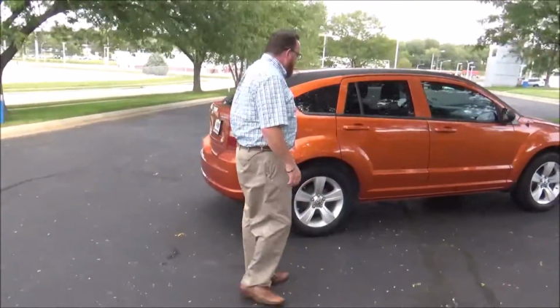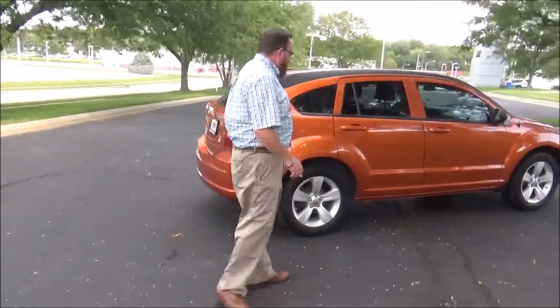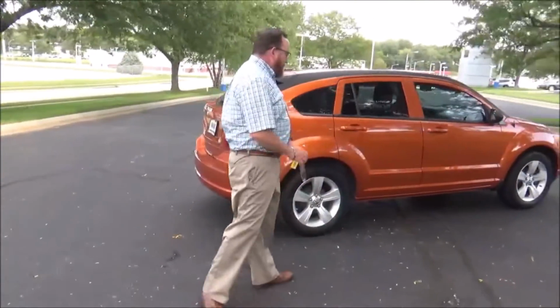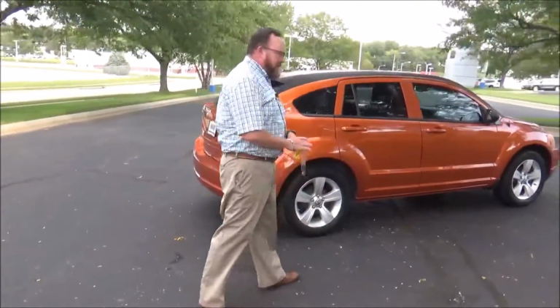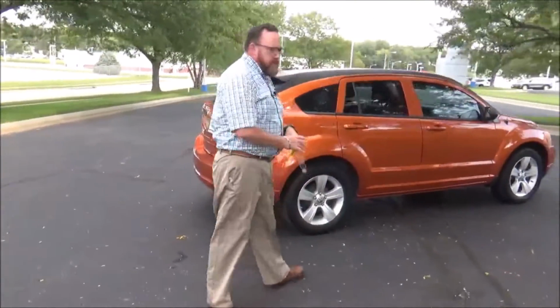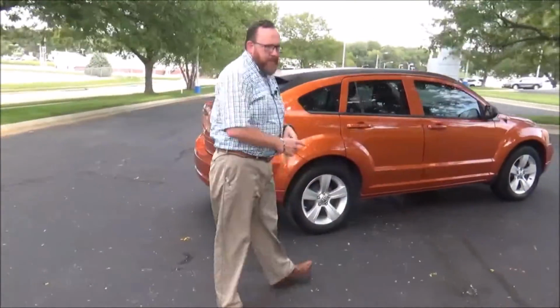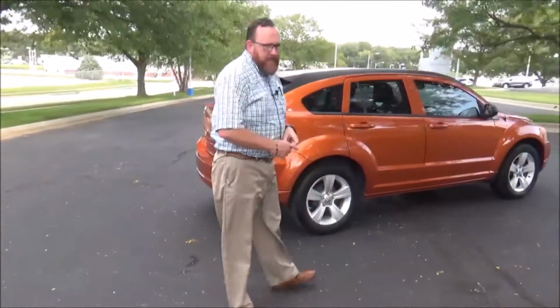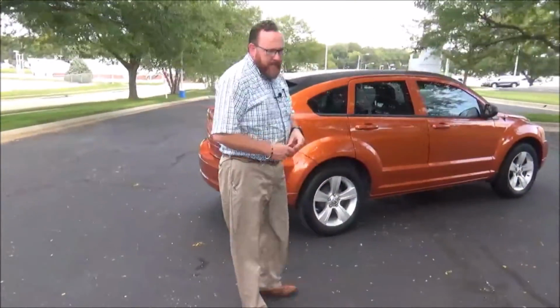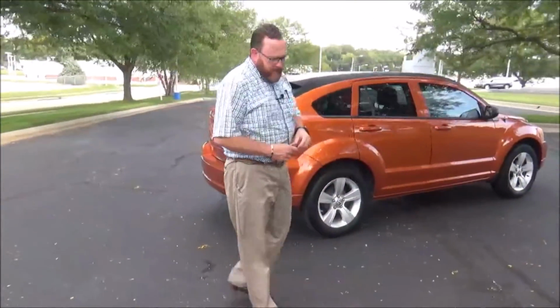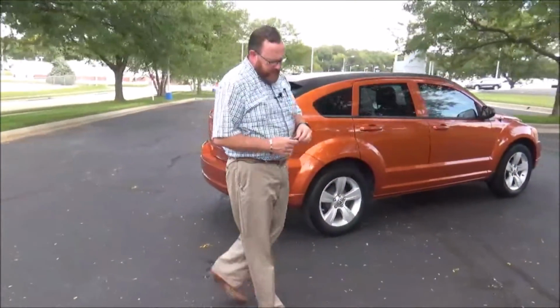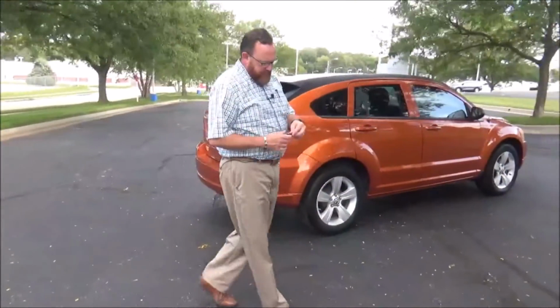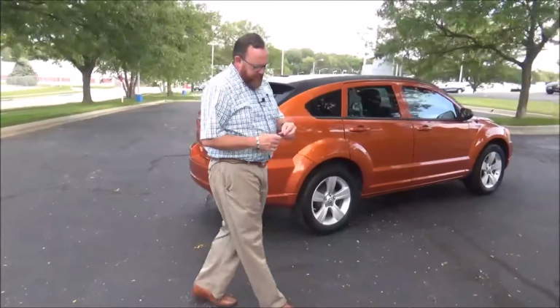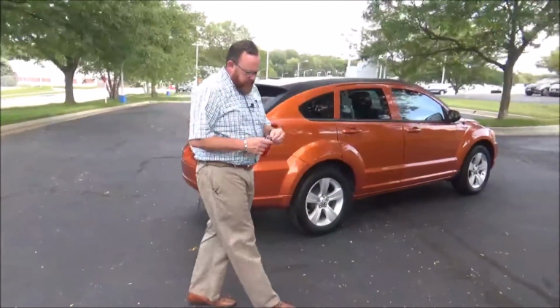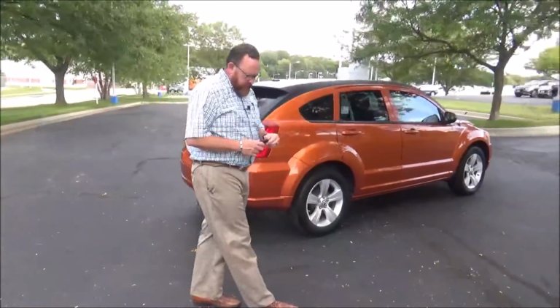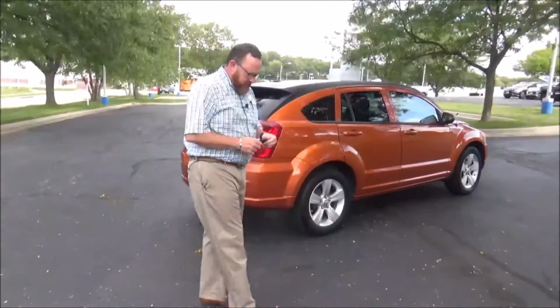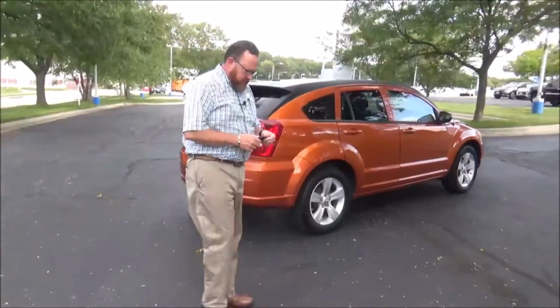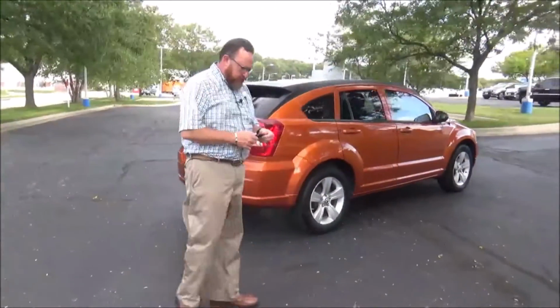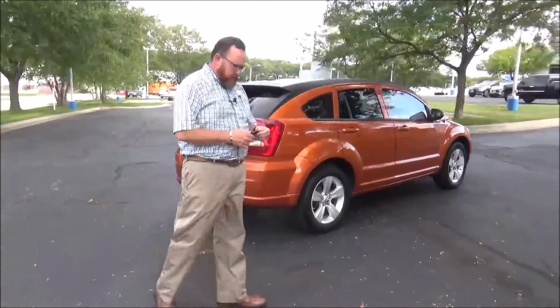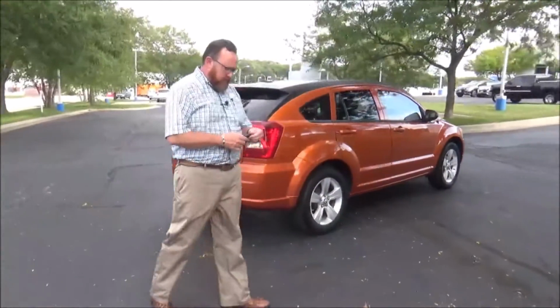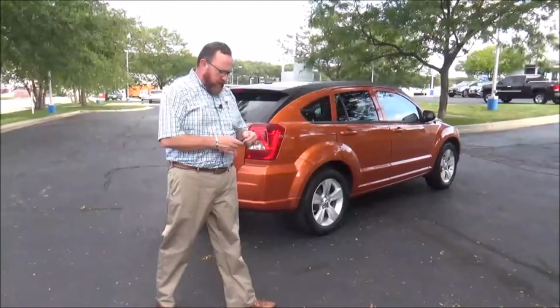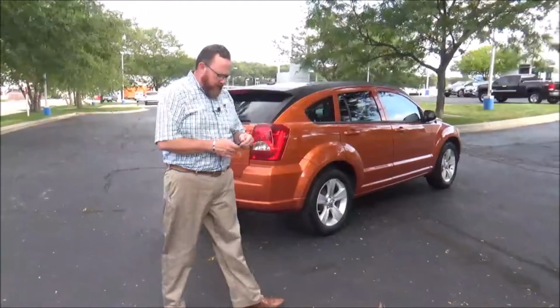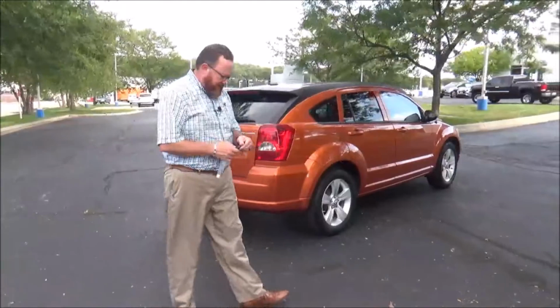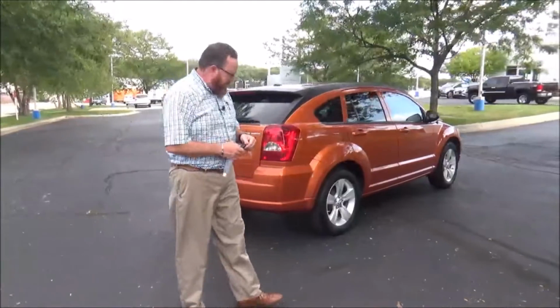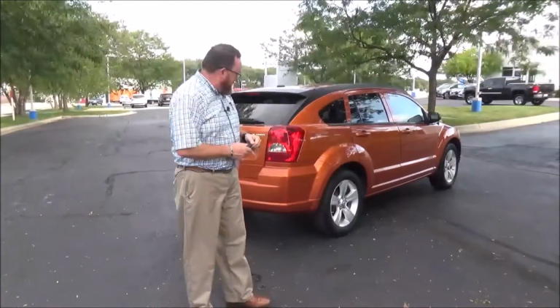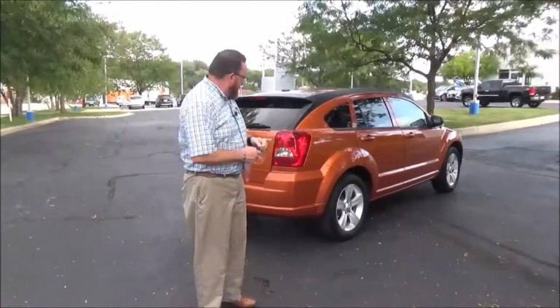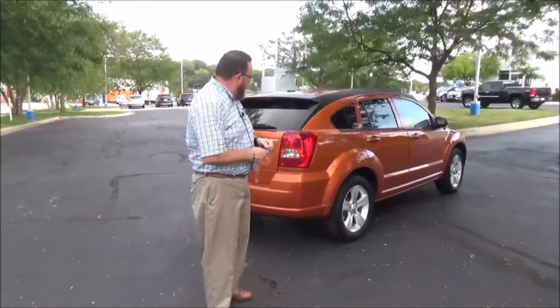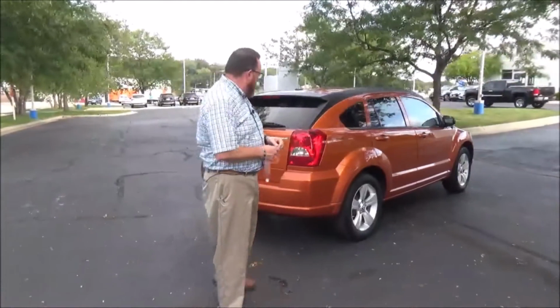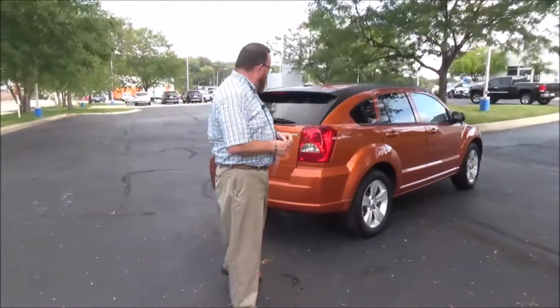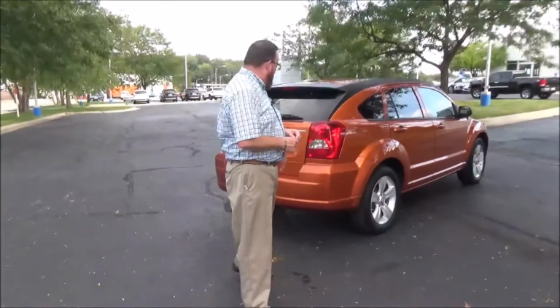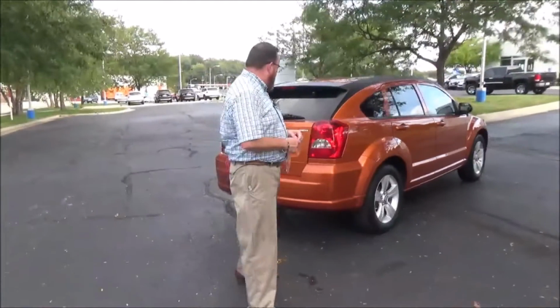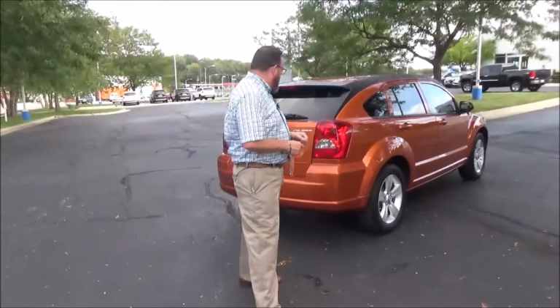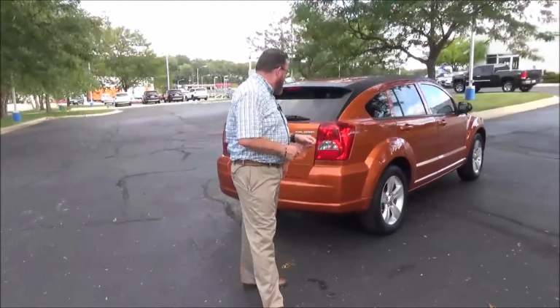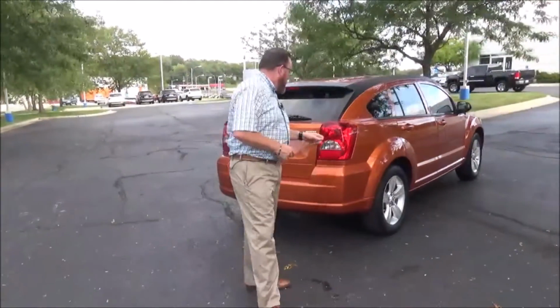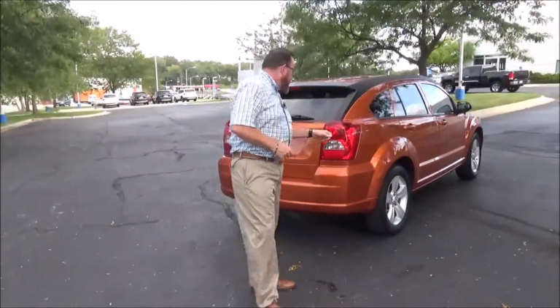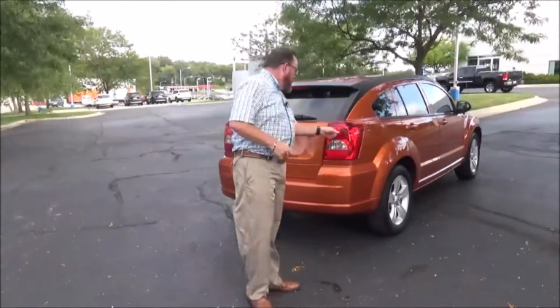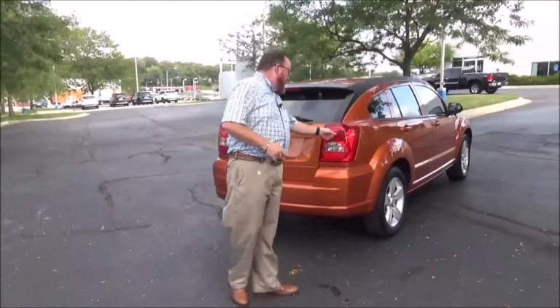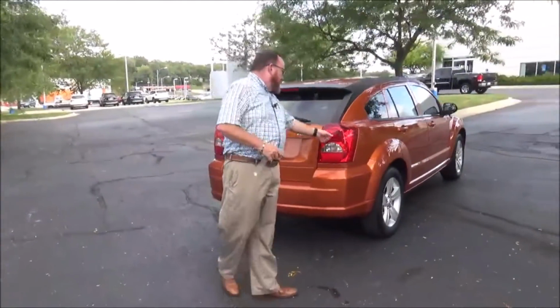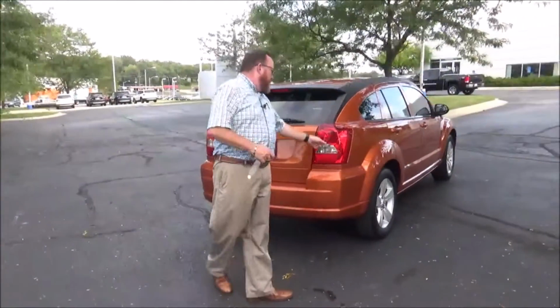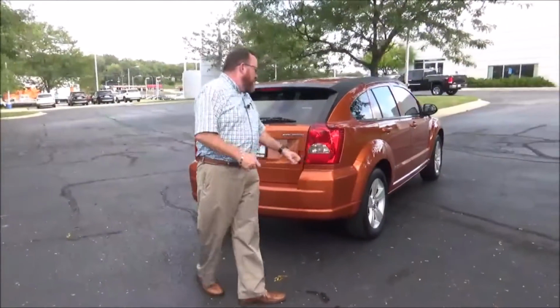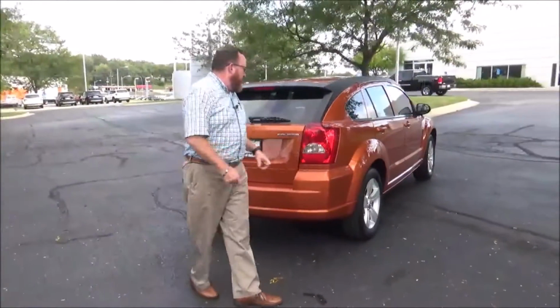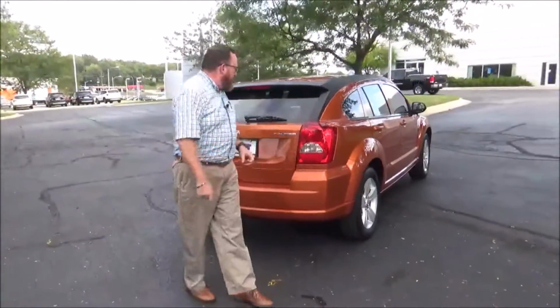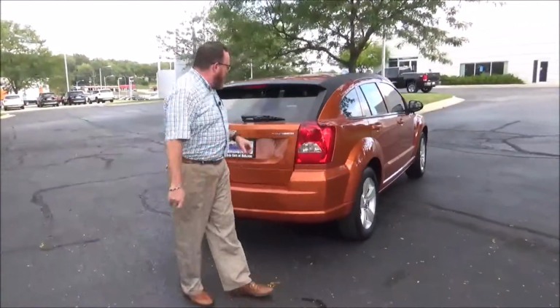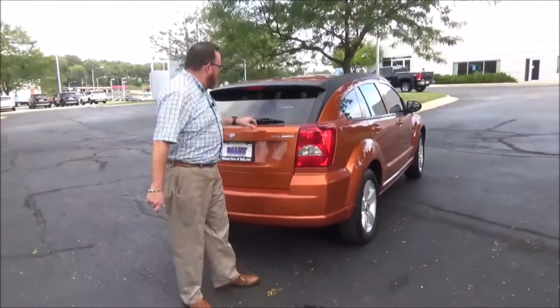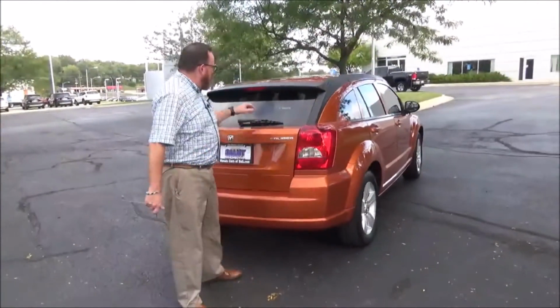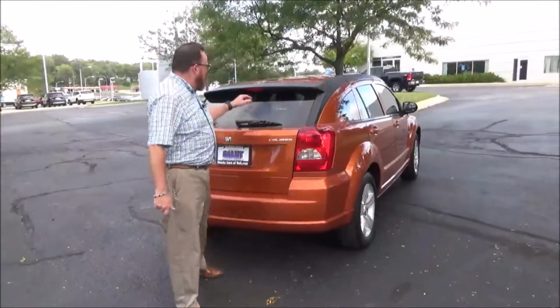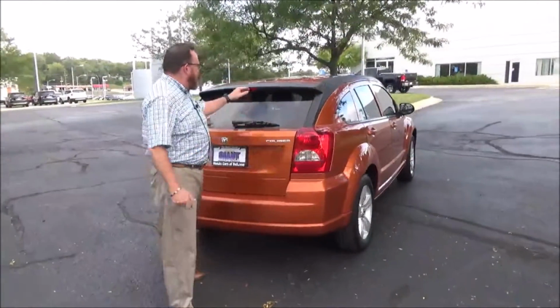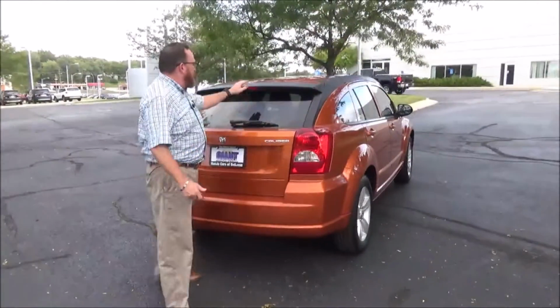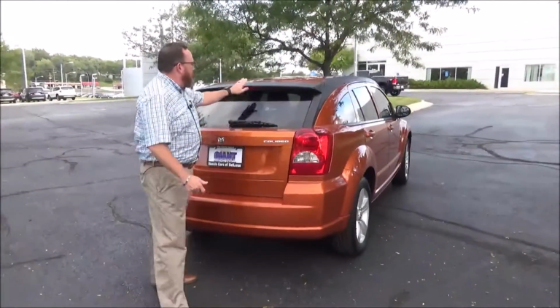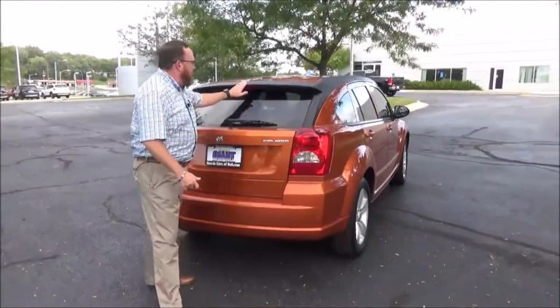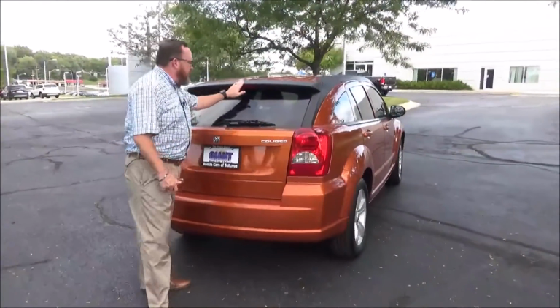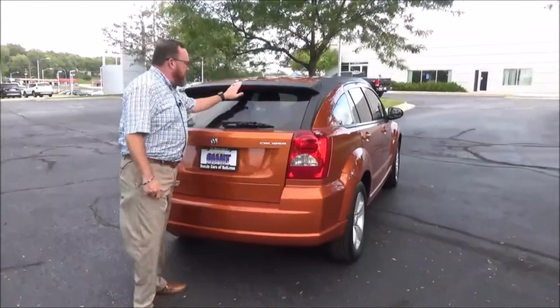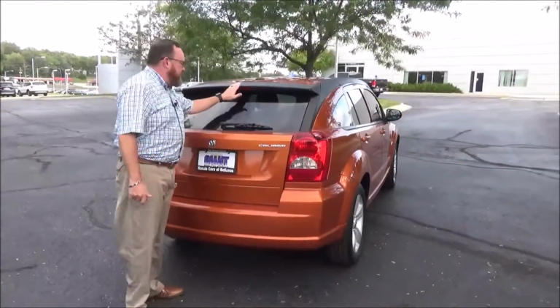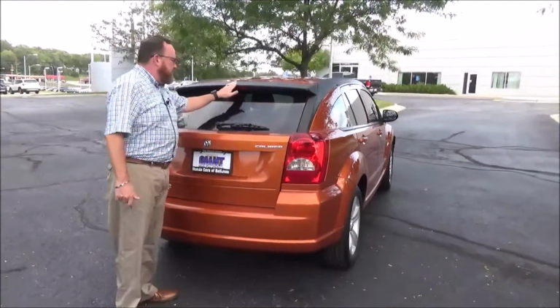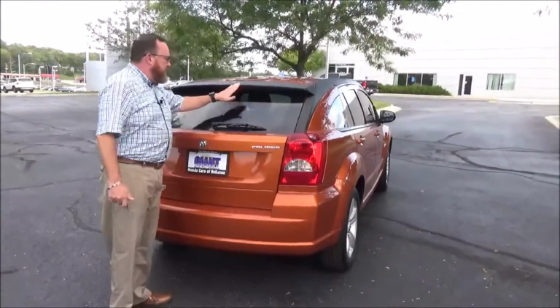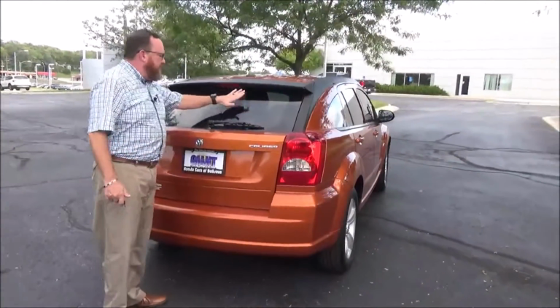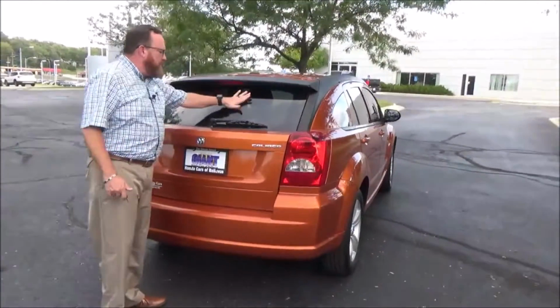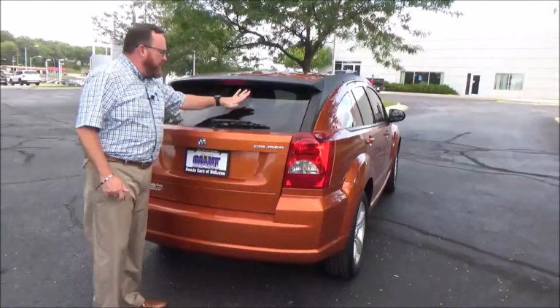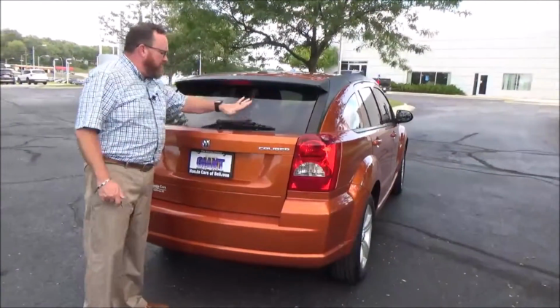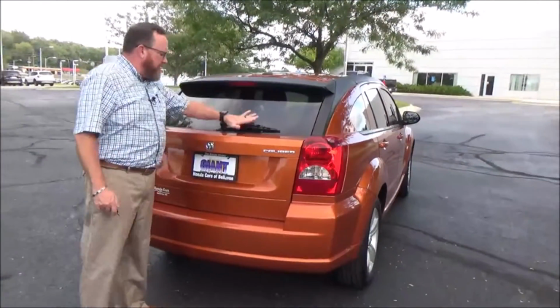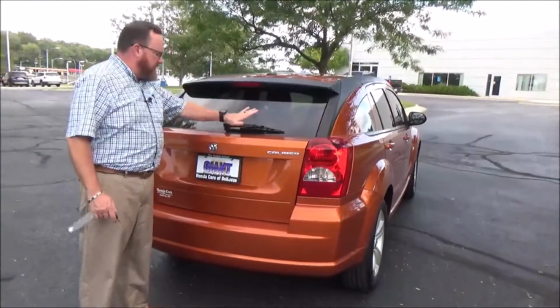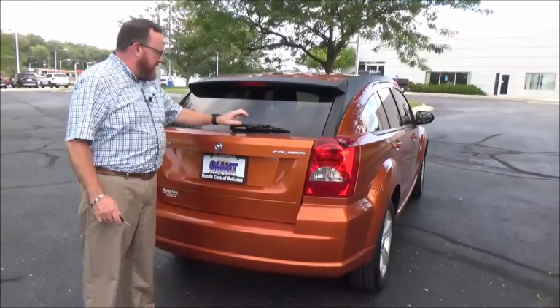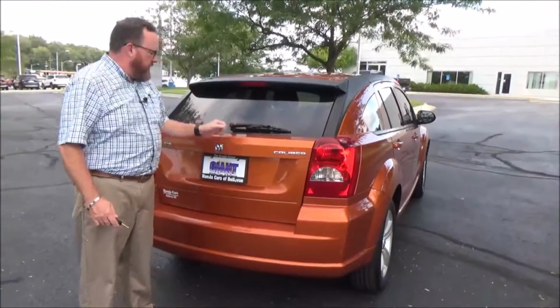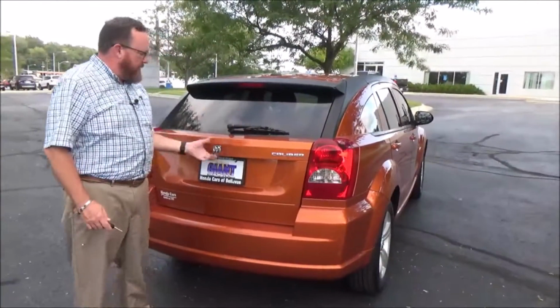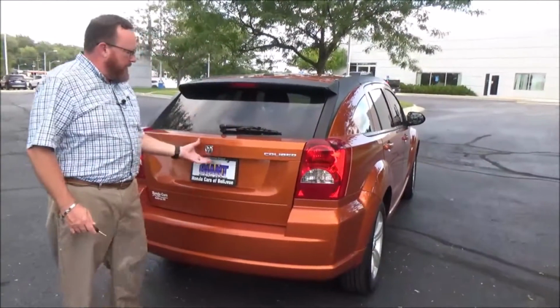This car has passed through mechanical inspection and comes with our 60-day warranty. Wraparound tail light, high mount brake light, rear window defrost and wiper.